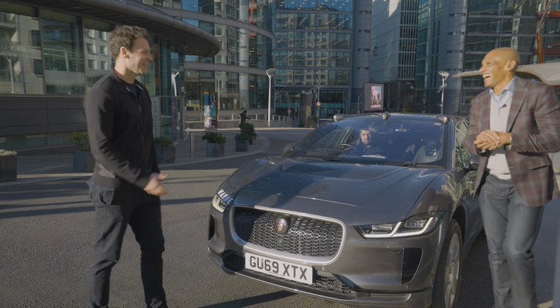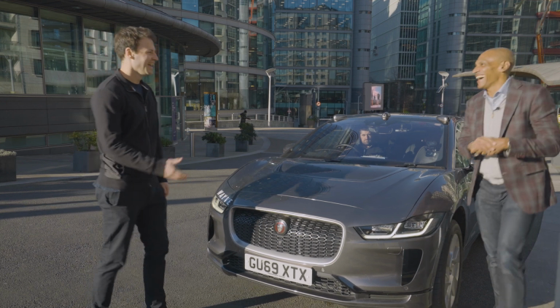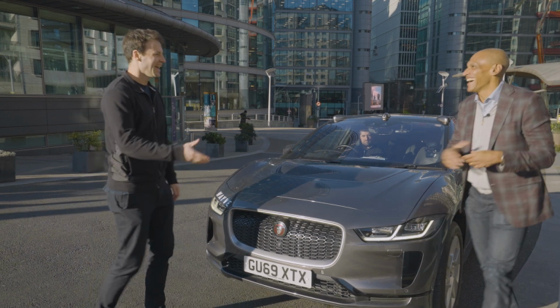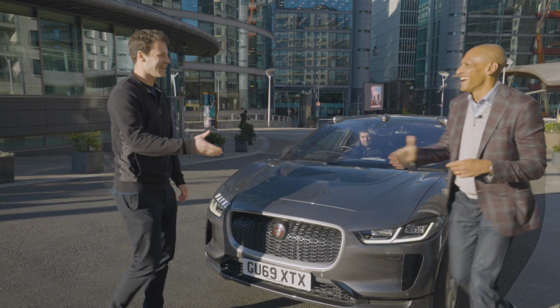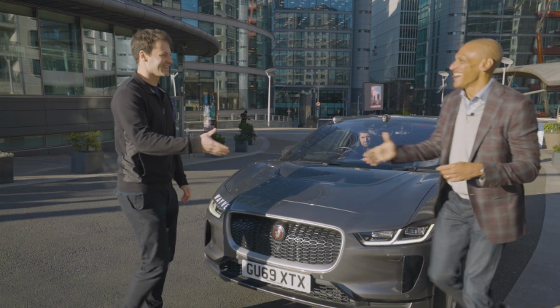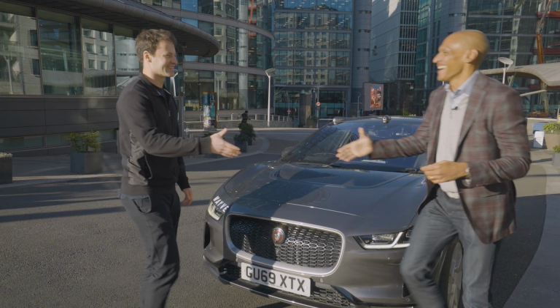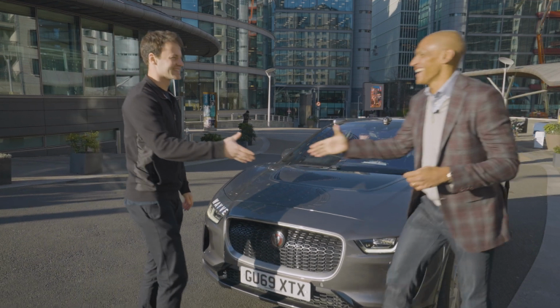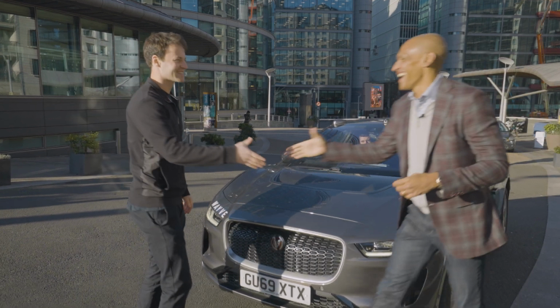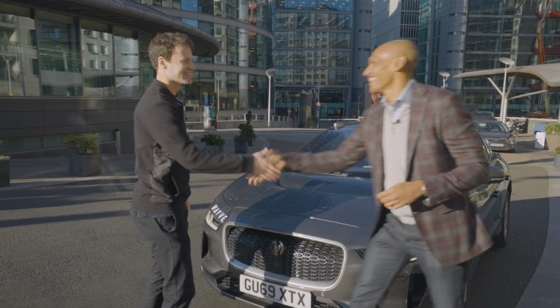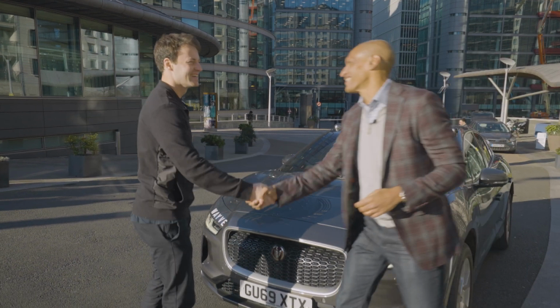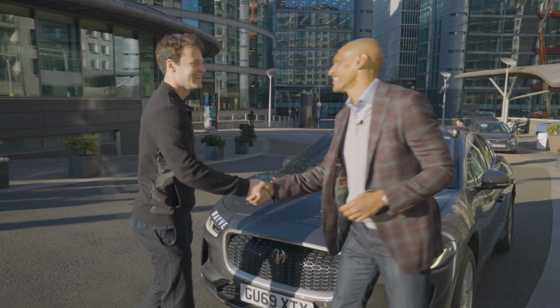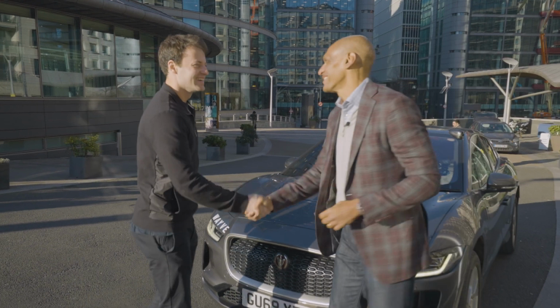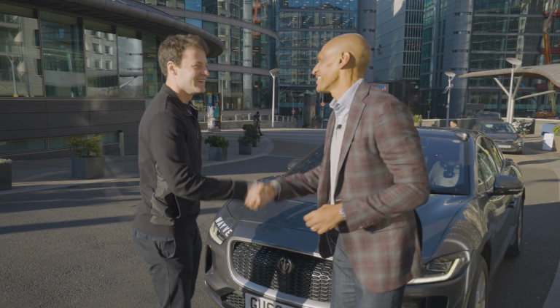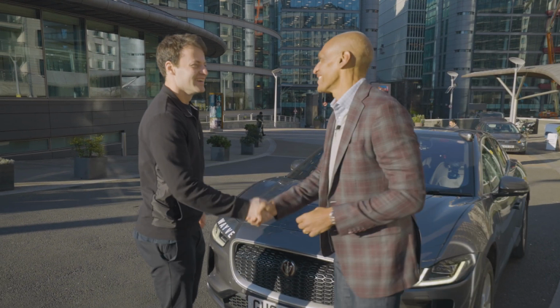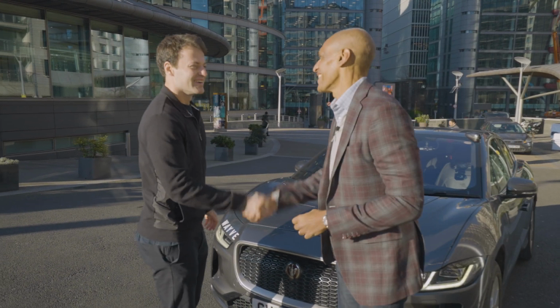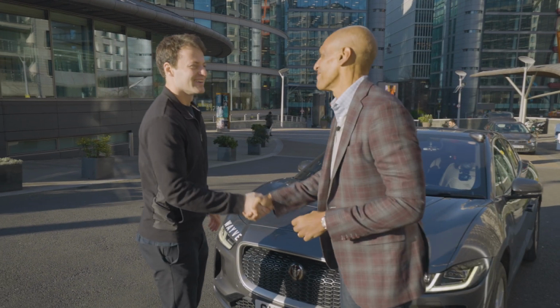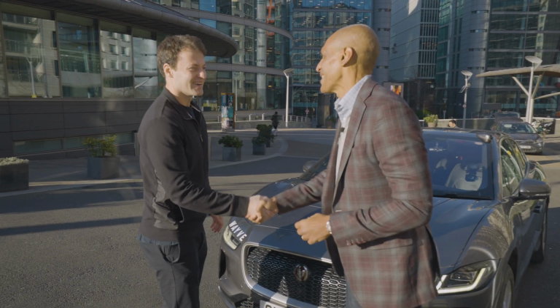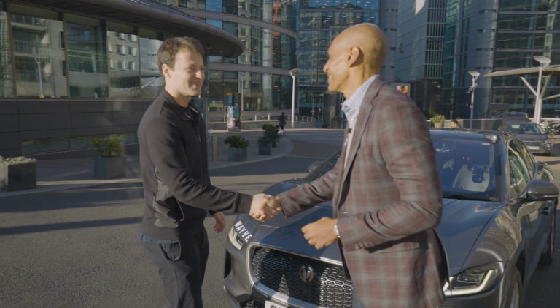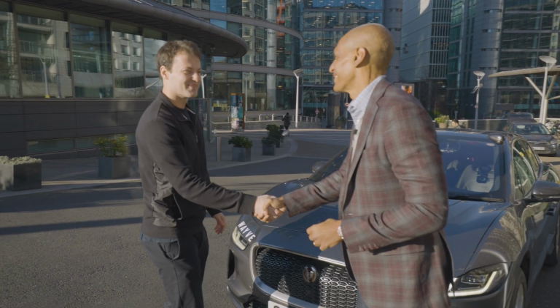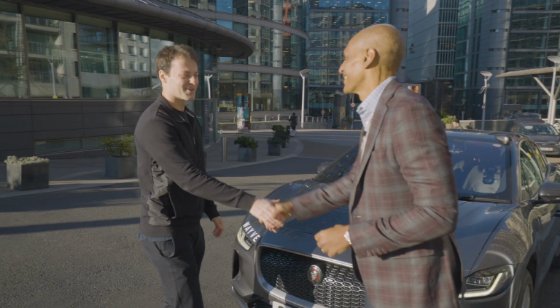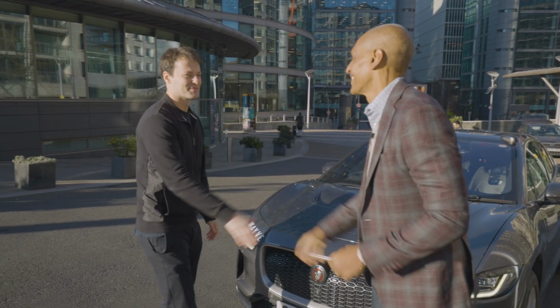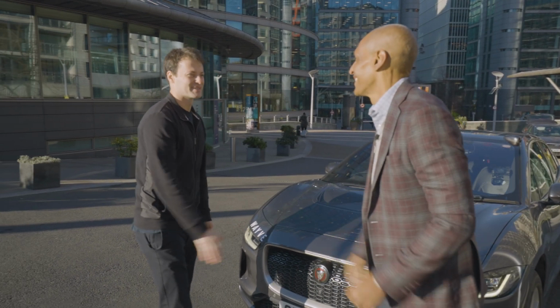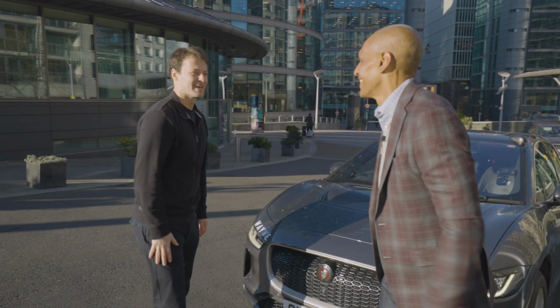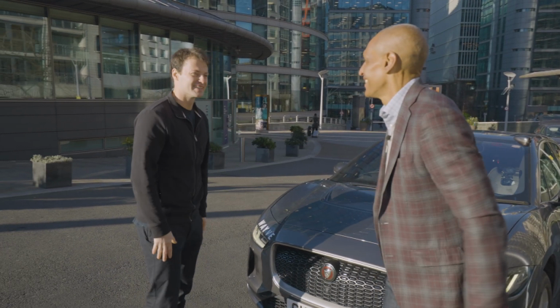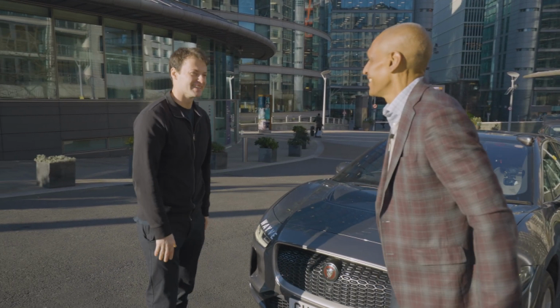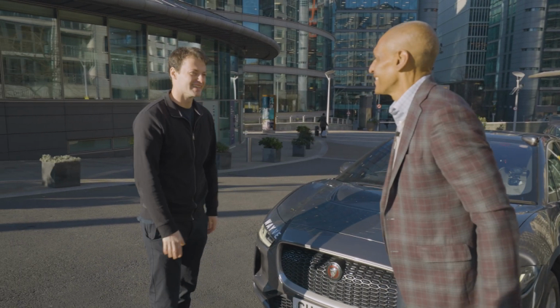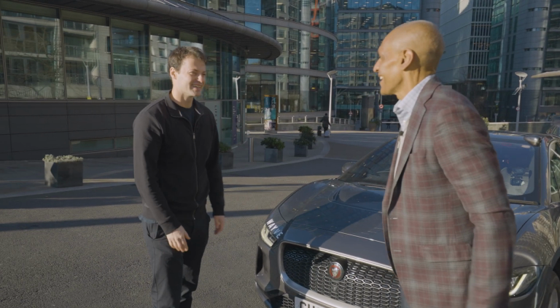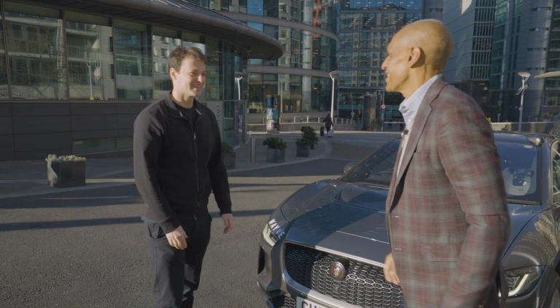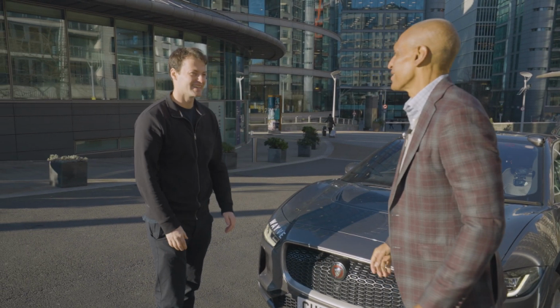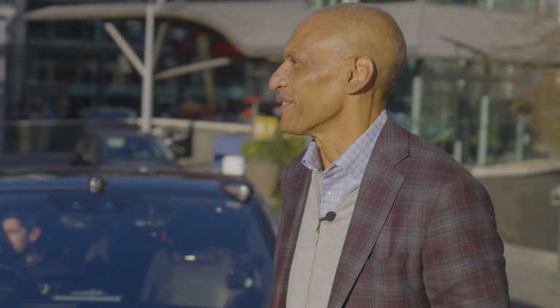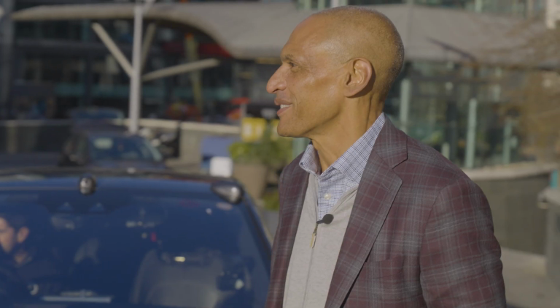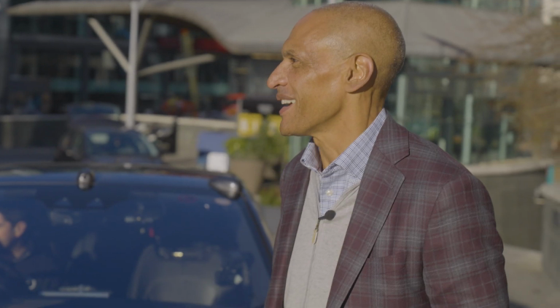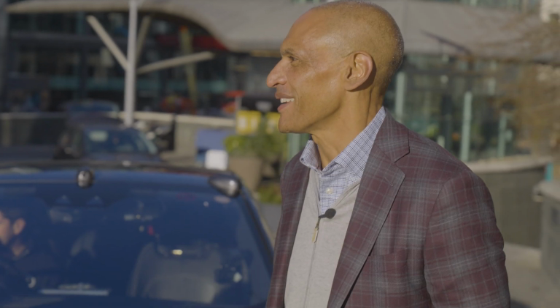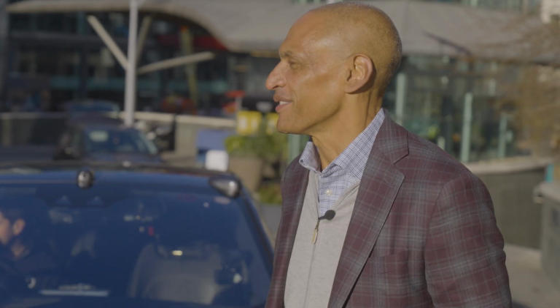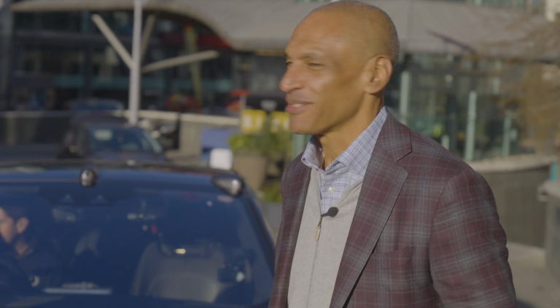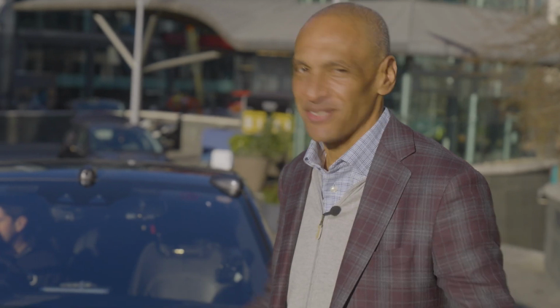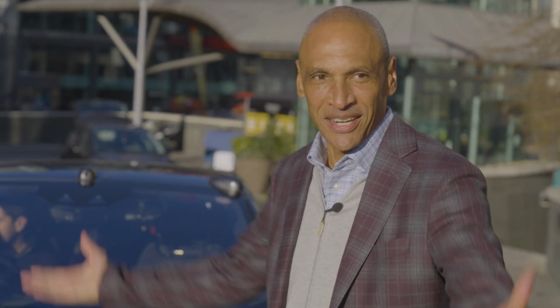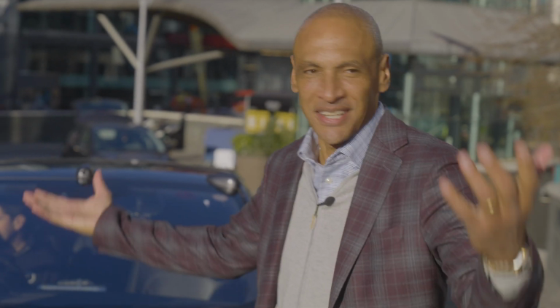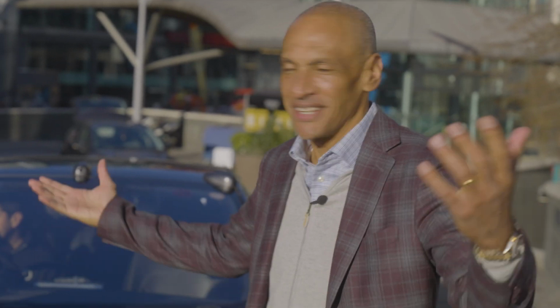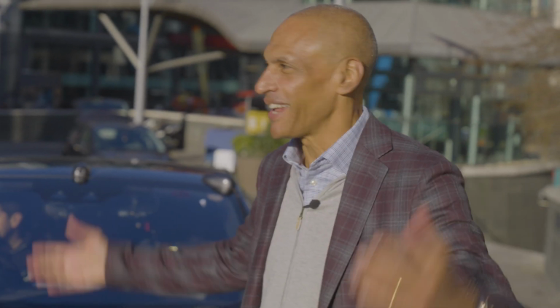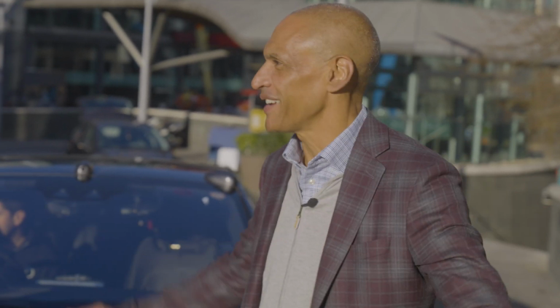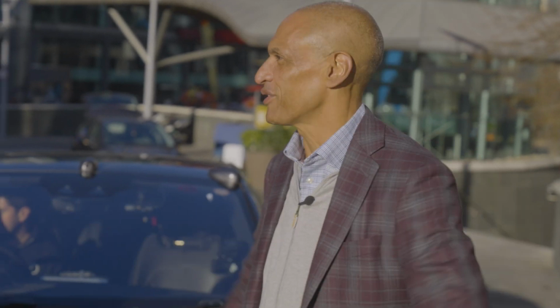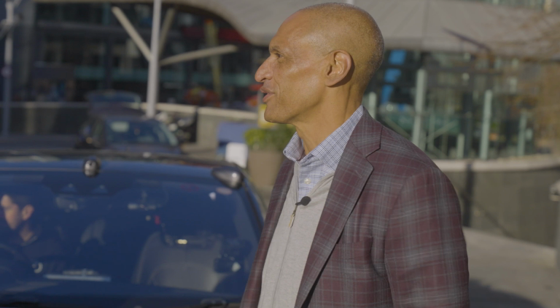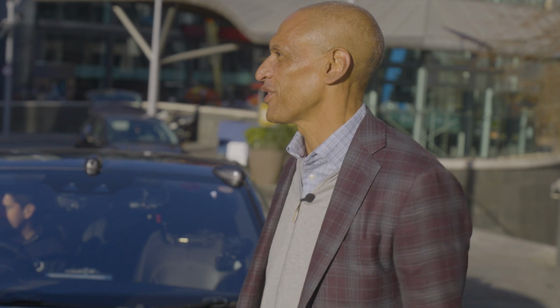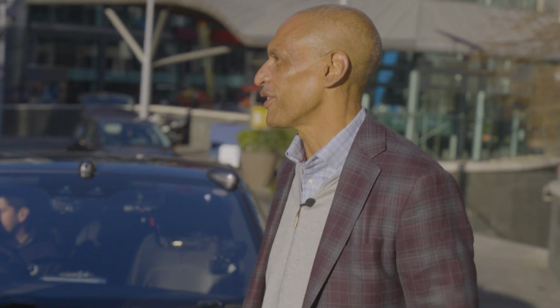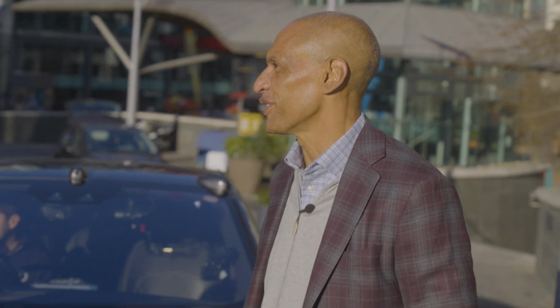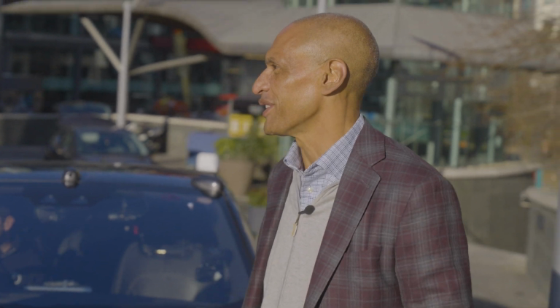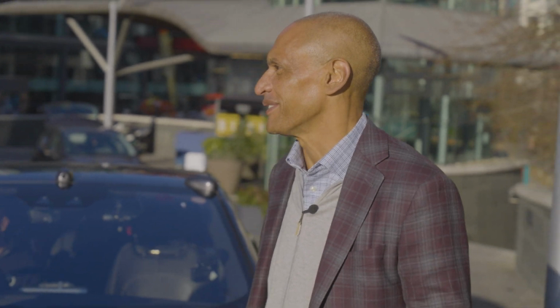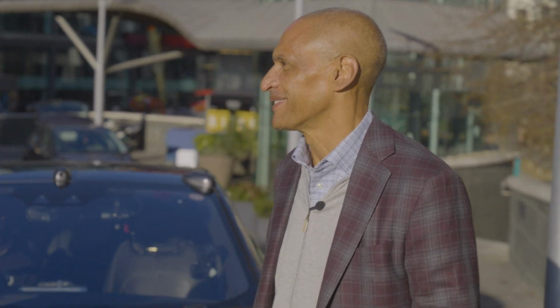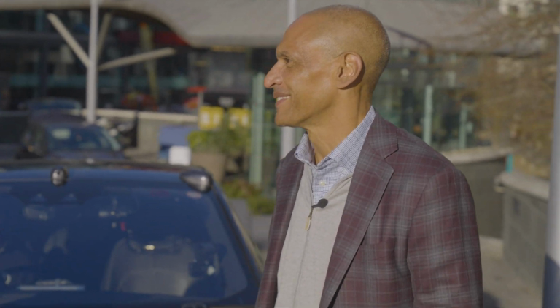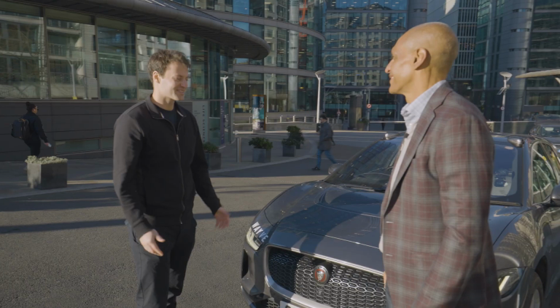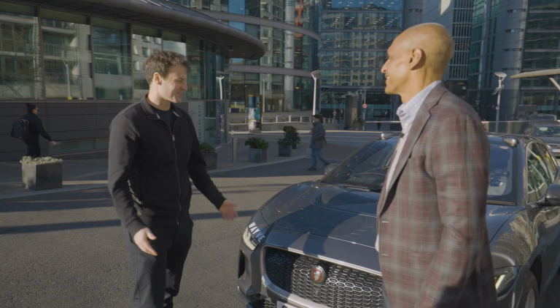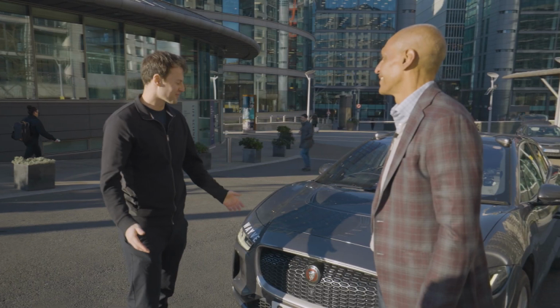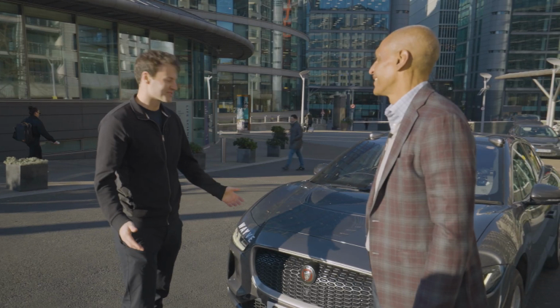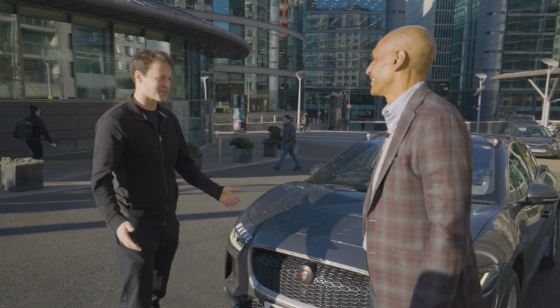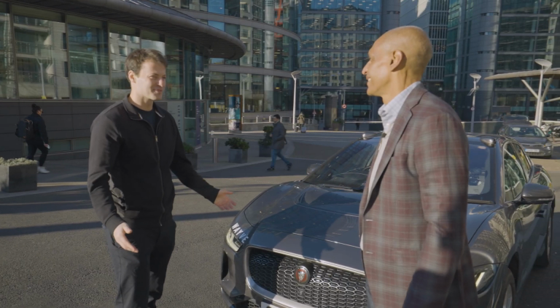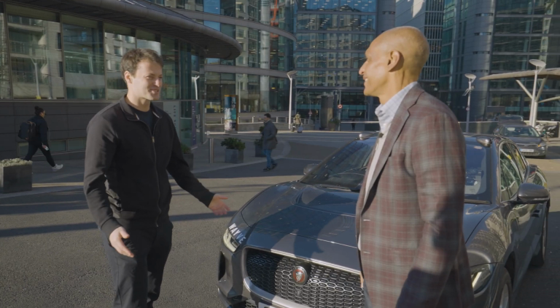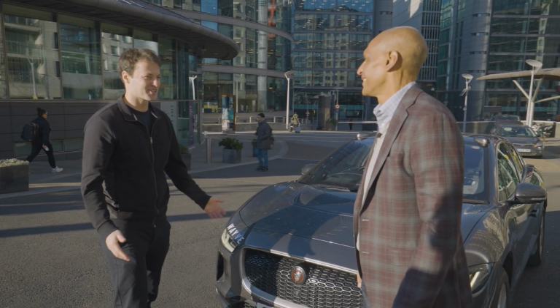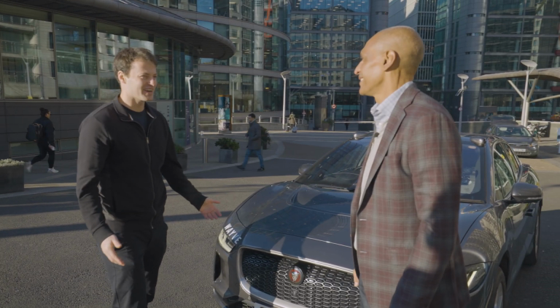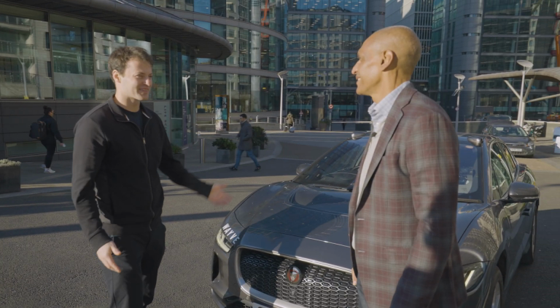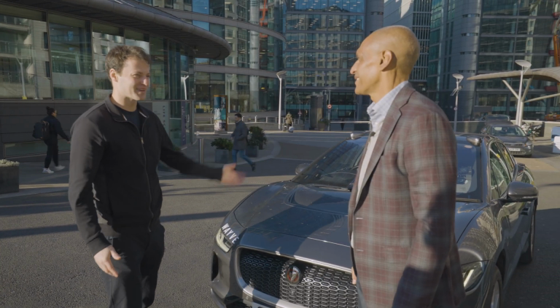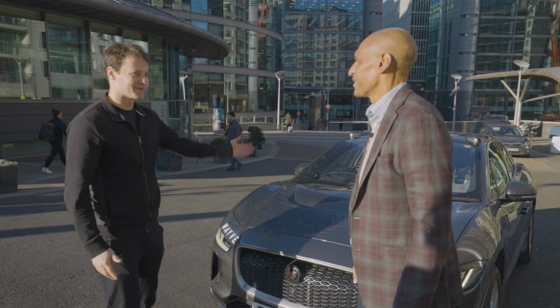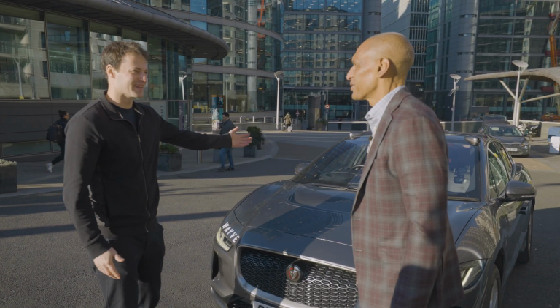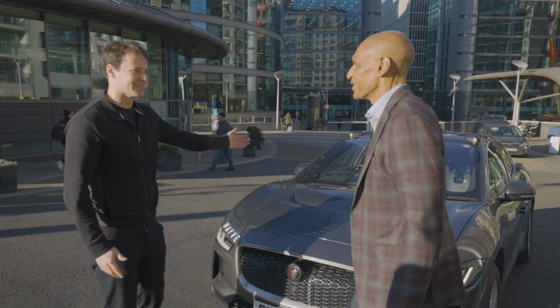Hey Chris. Alex, good to see you again, man. Welcome to London. Thank you. It's sunny today, so it's all good. Let's go for an autonomous drive. Come on in.